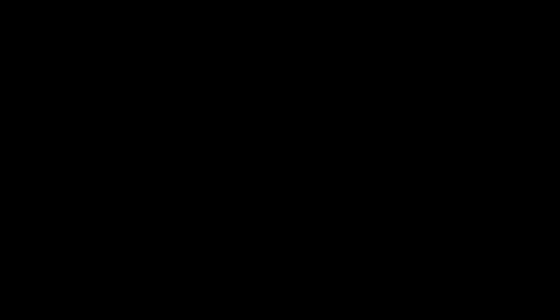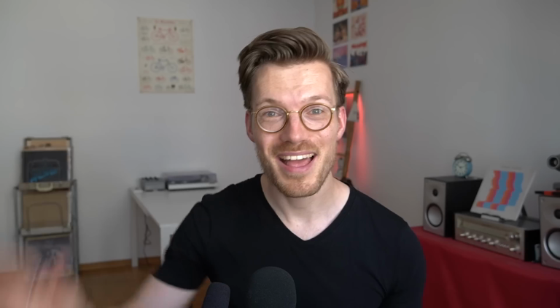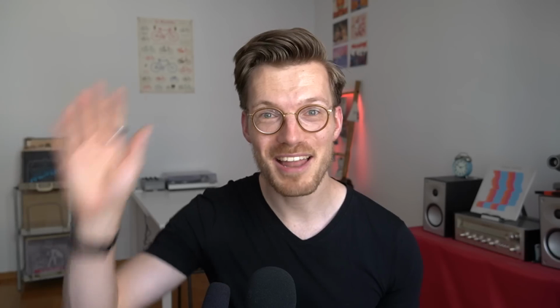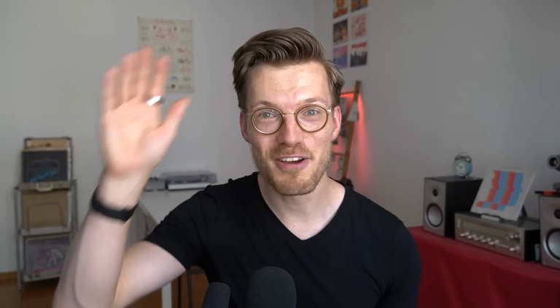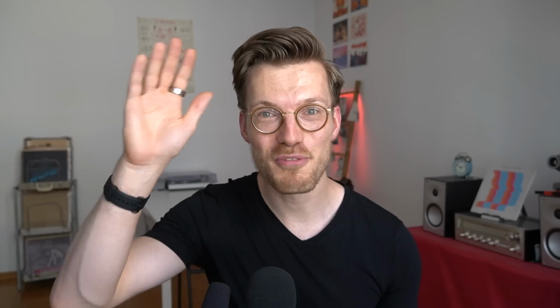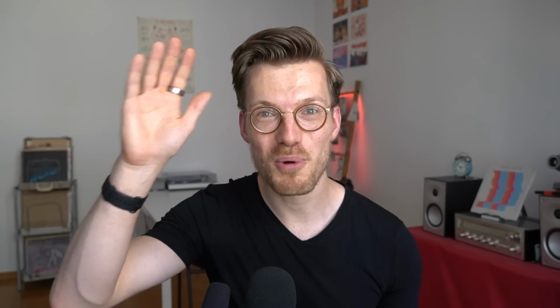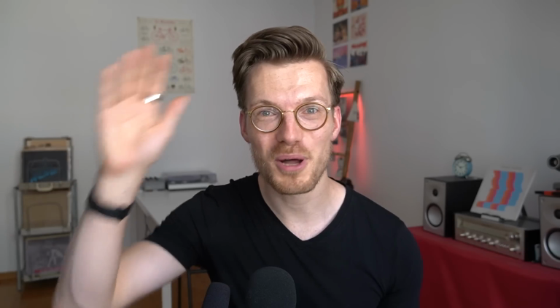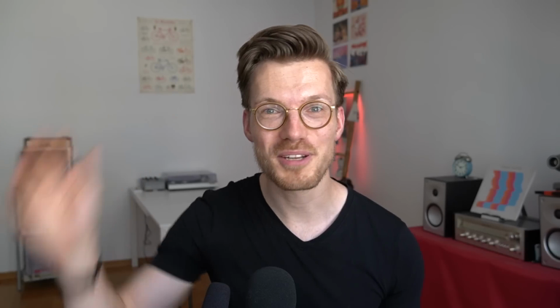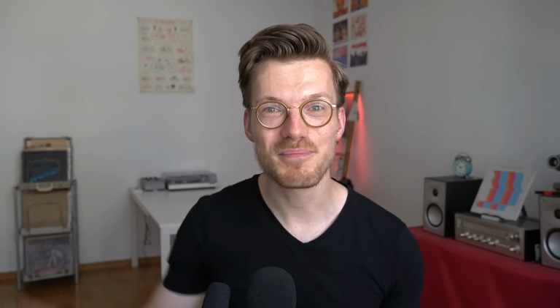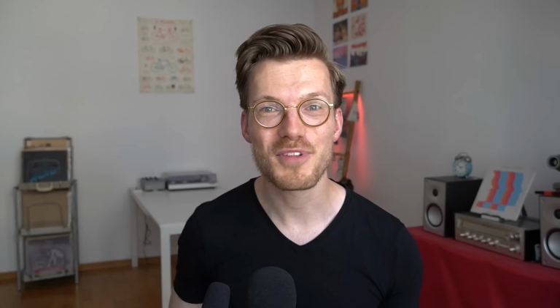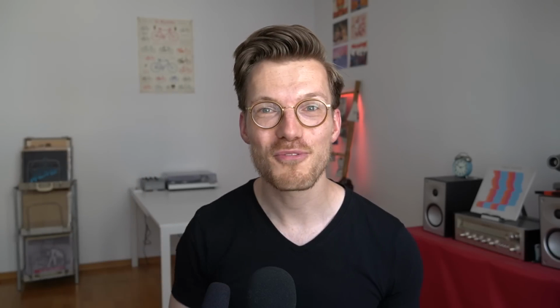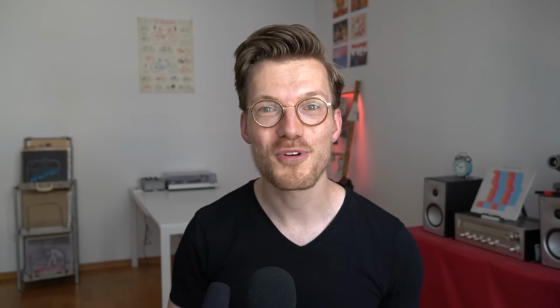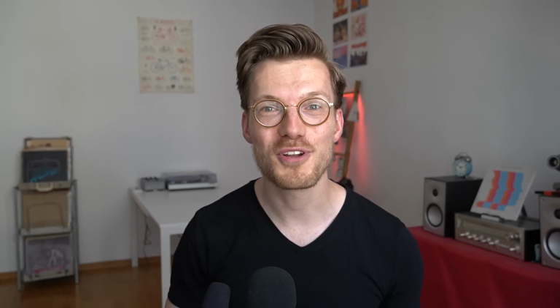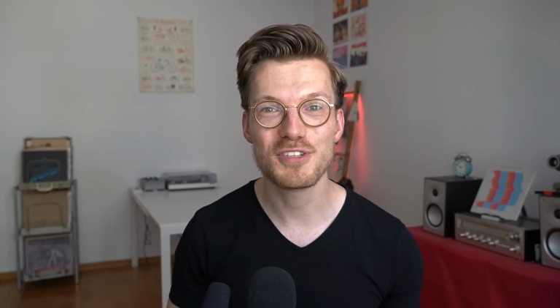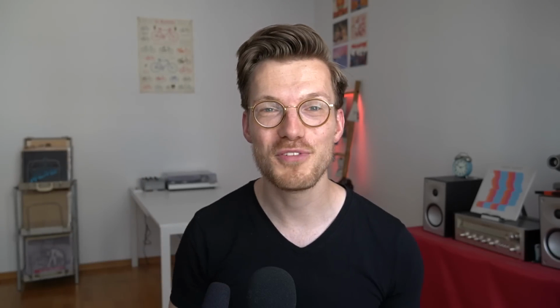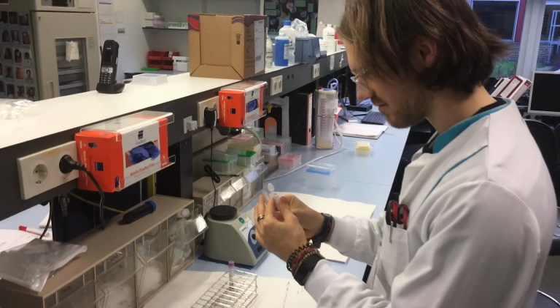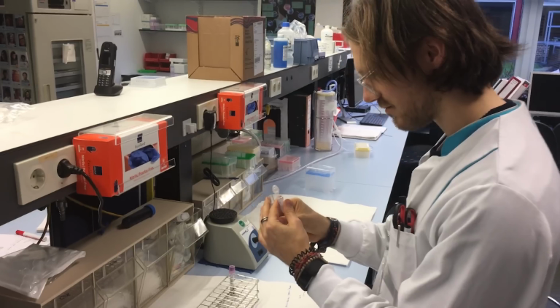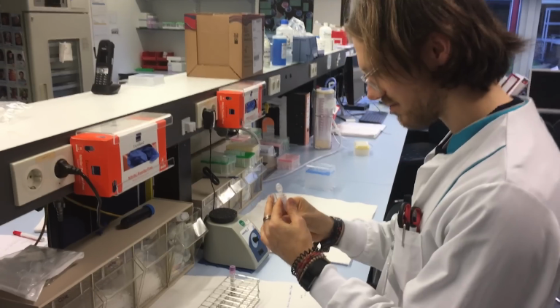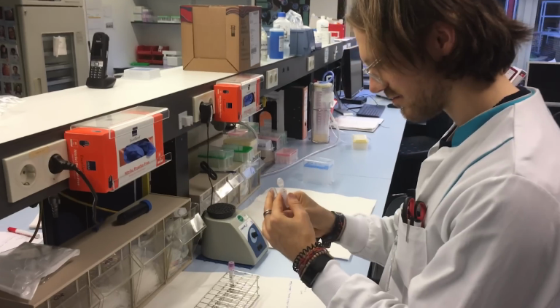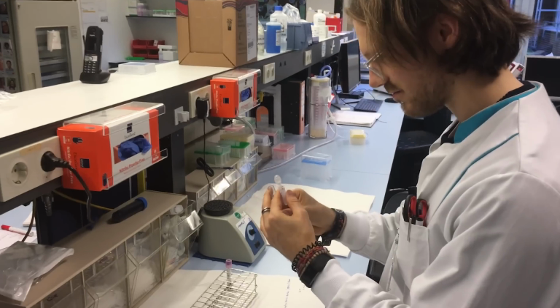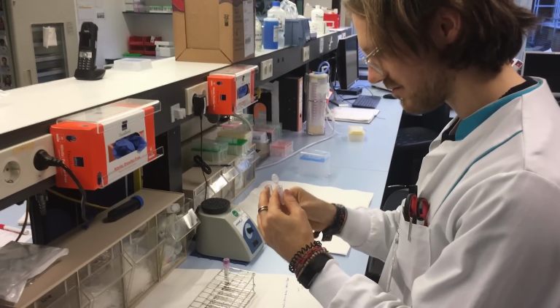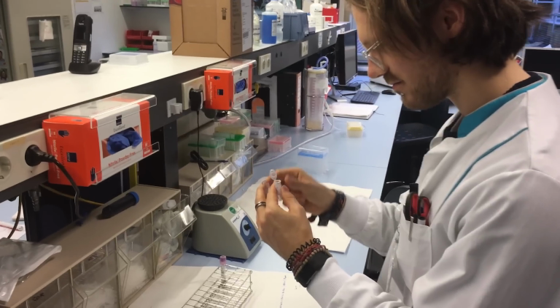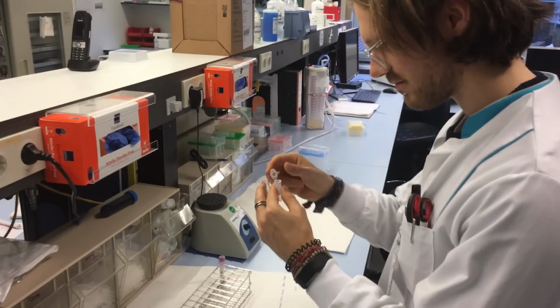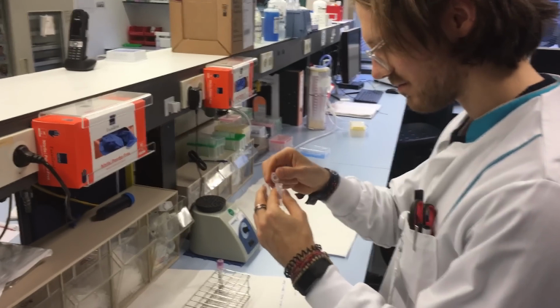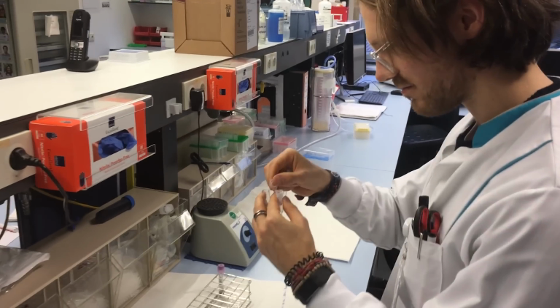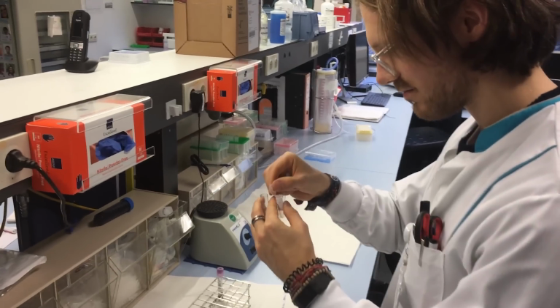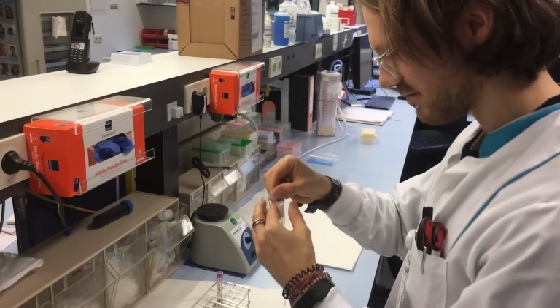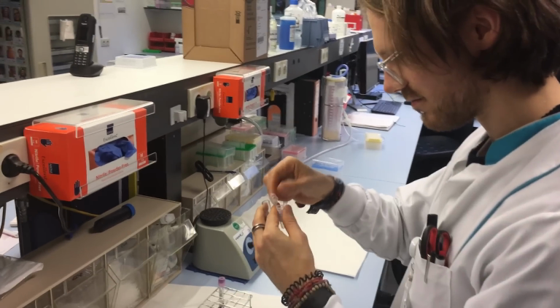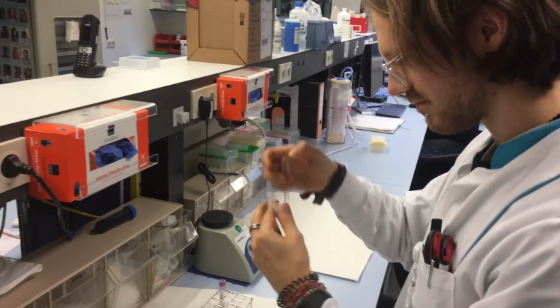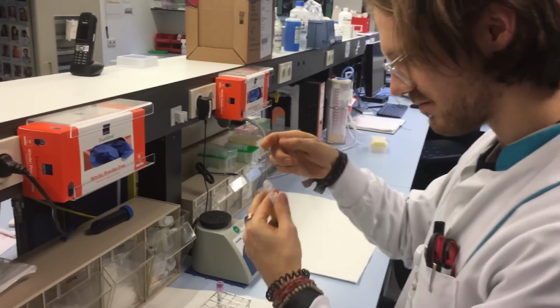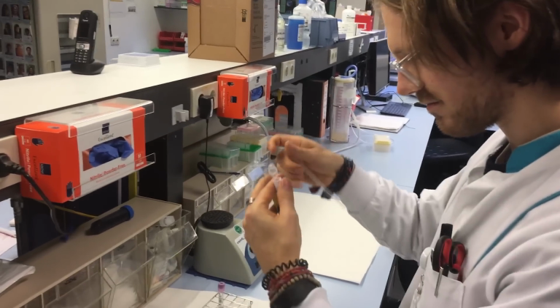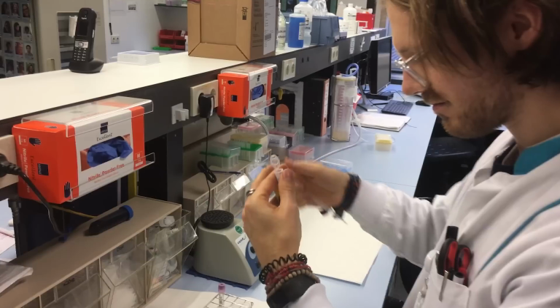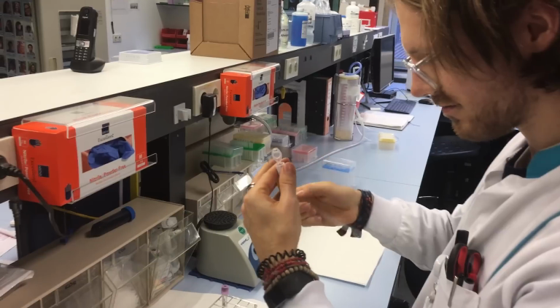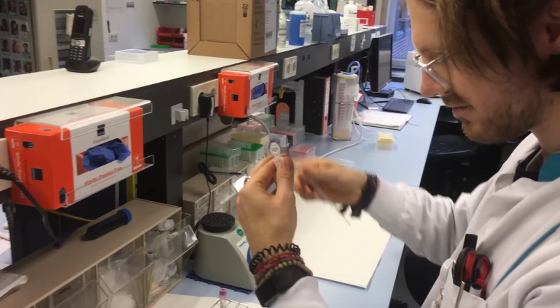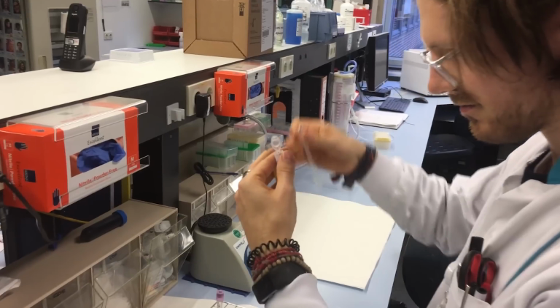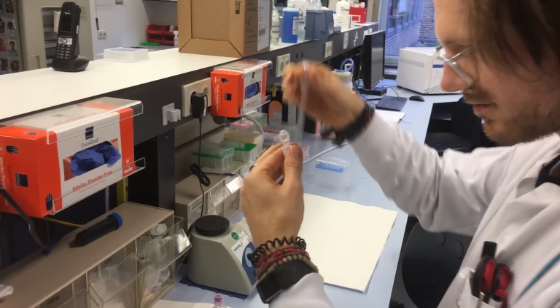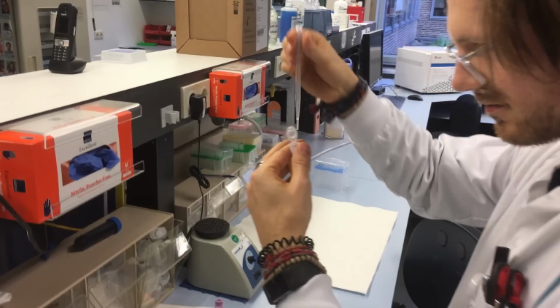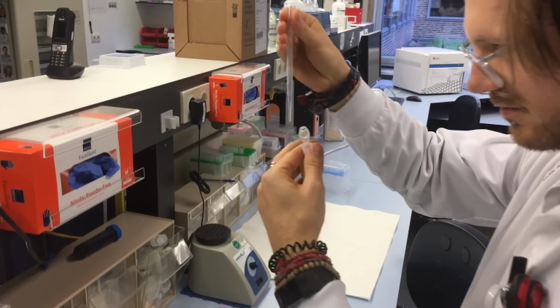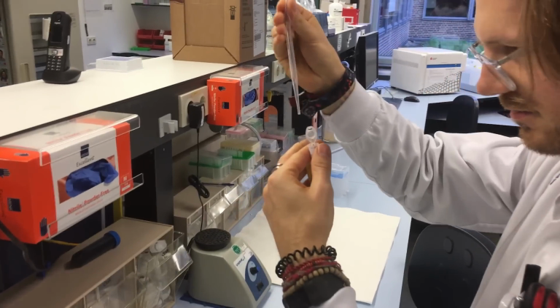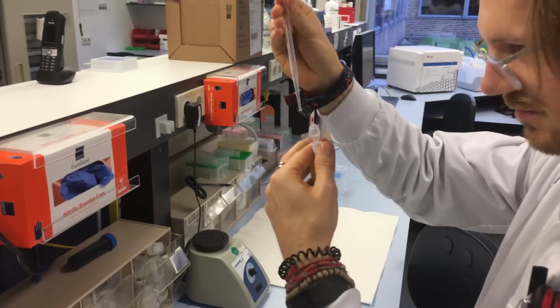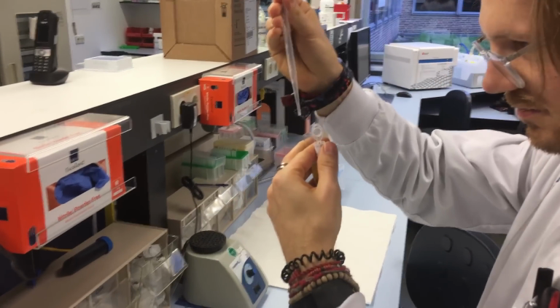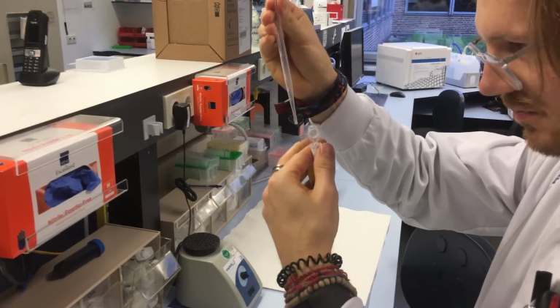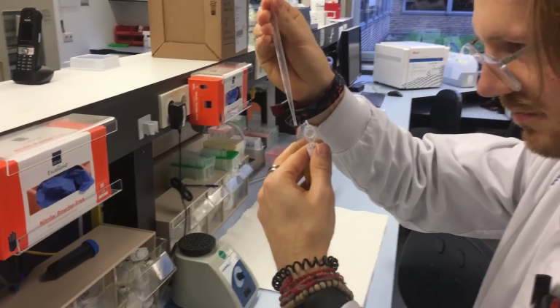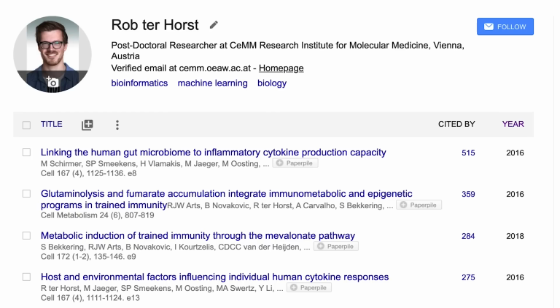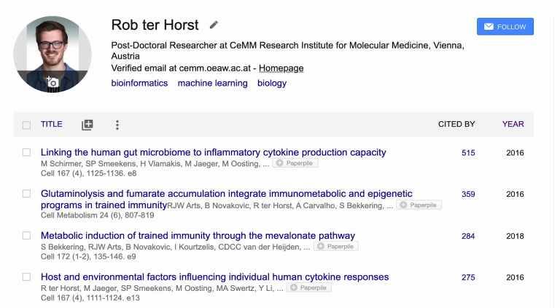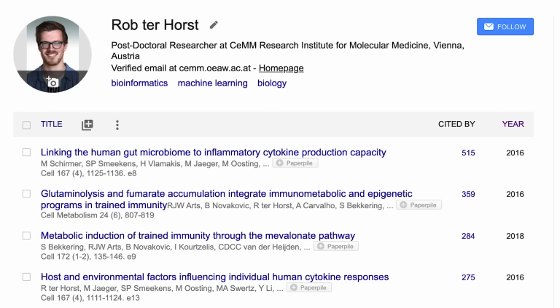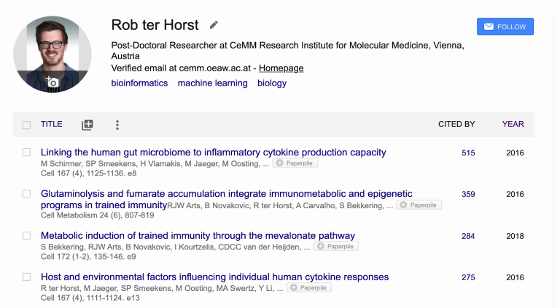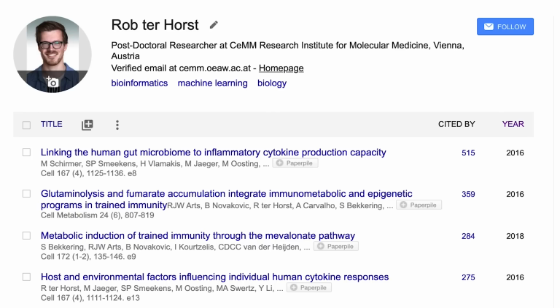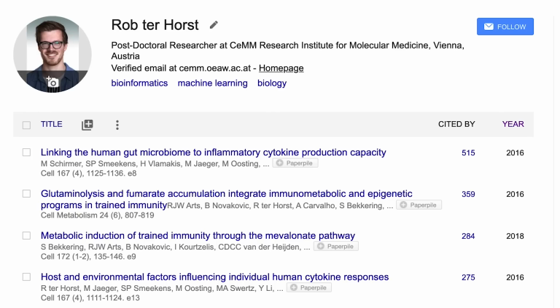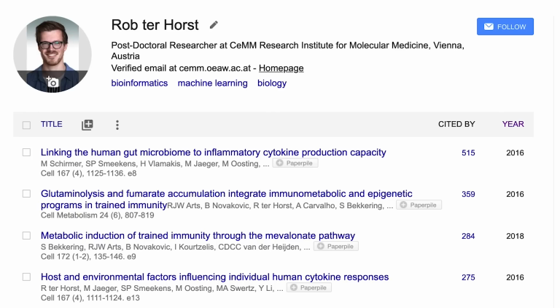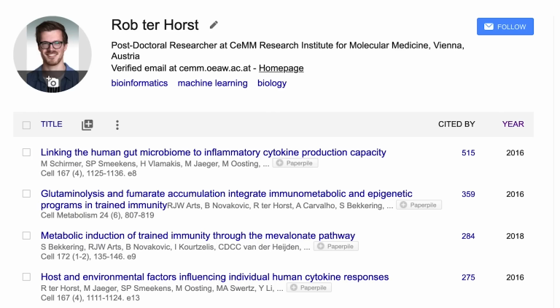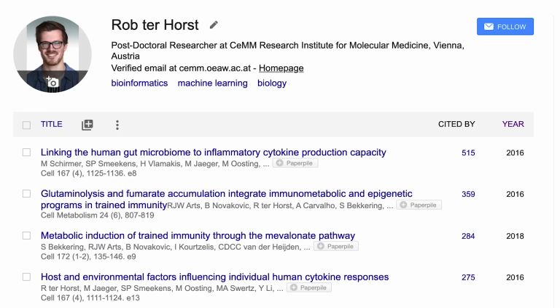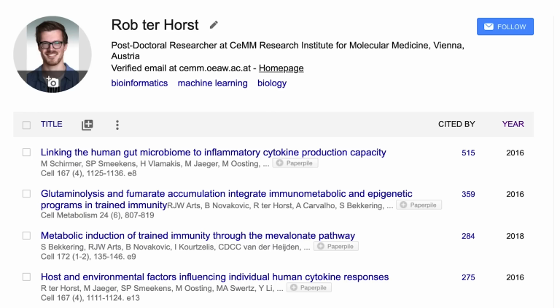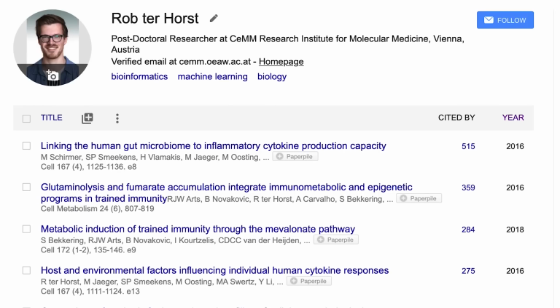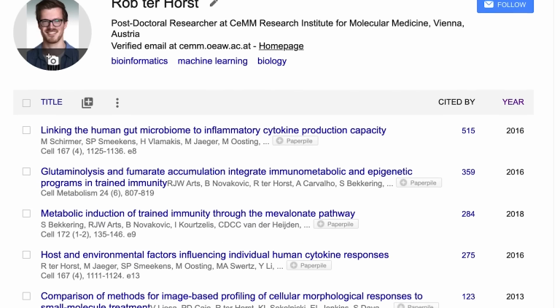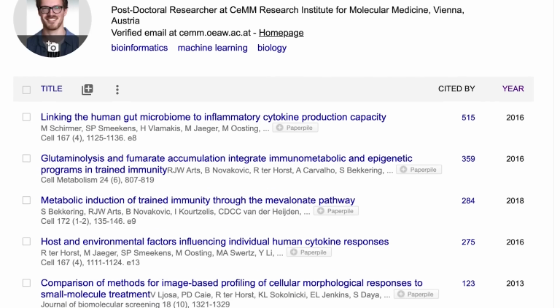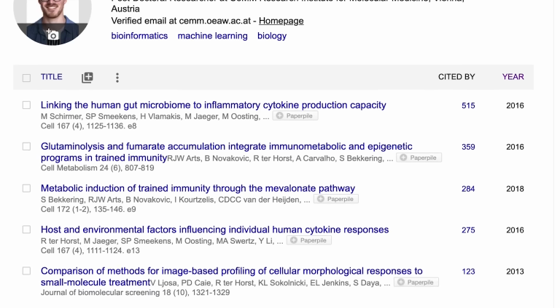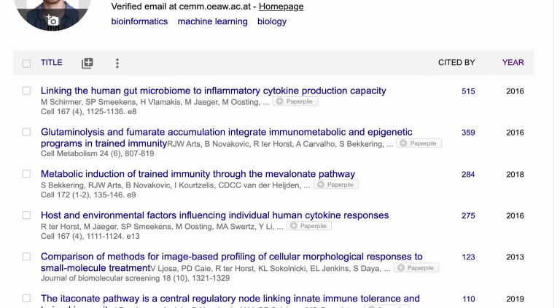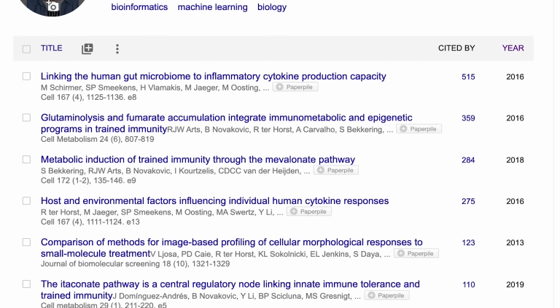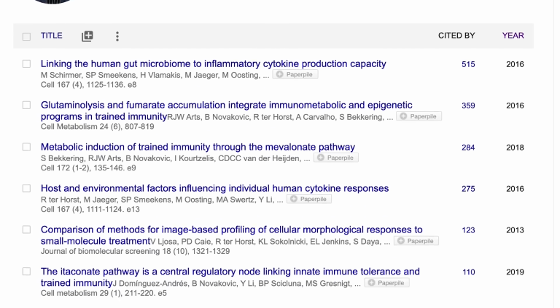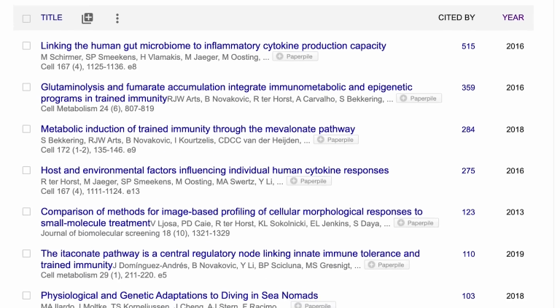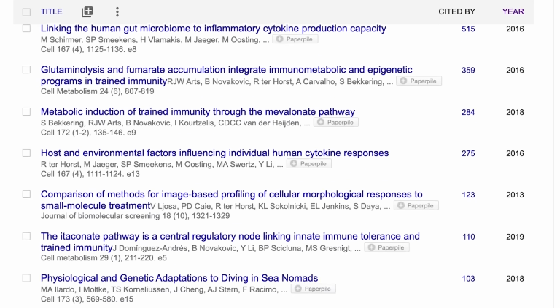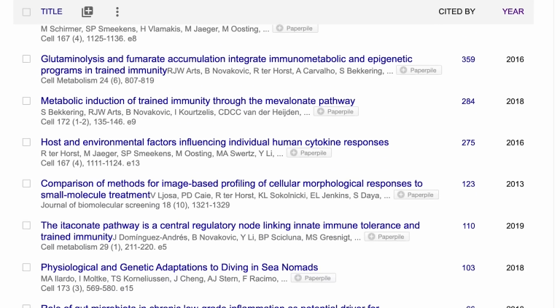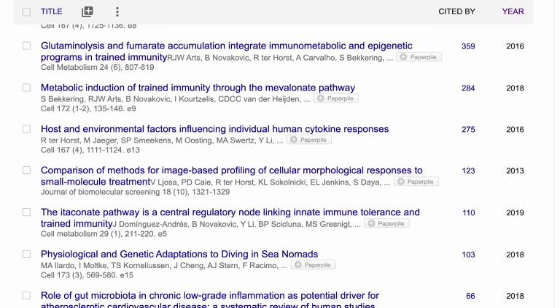Hello everyone. For those of you that are new to the channel, my name is Rob and I'm a postdoctoral scientist specializing in biological data analysis.